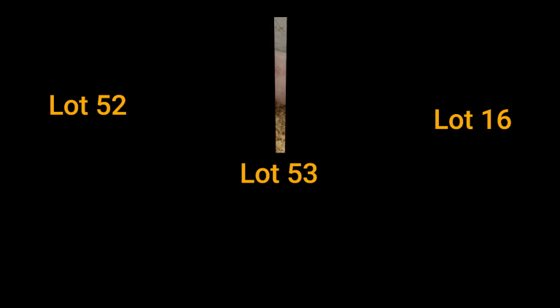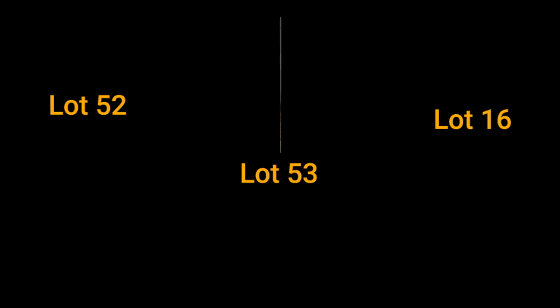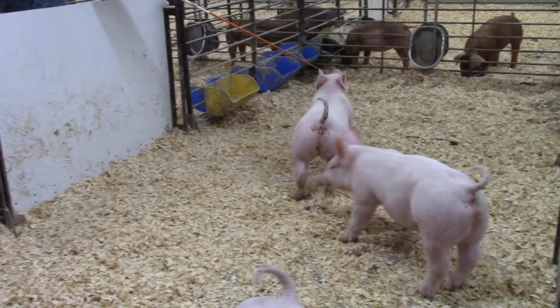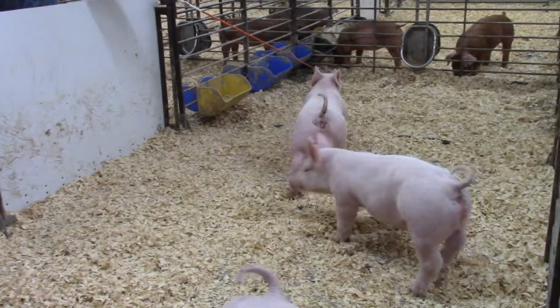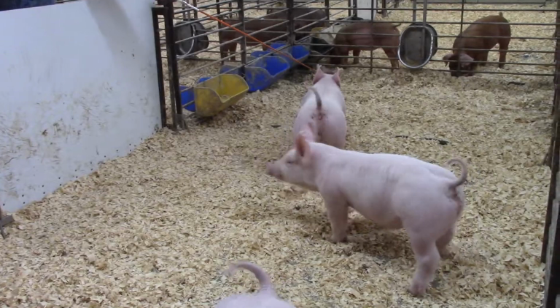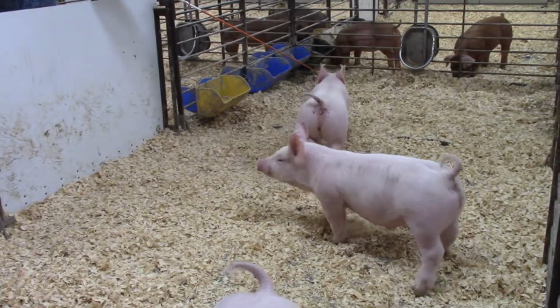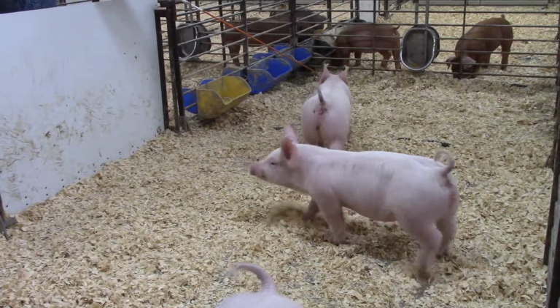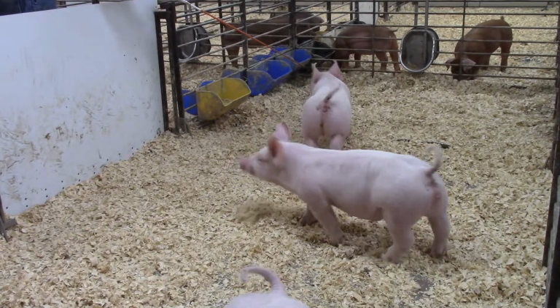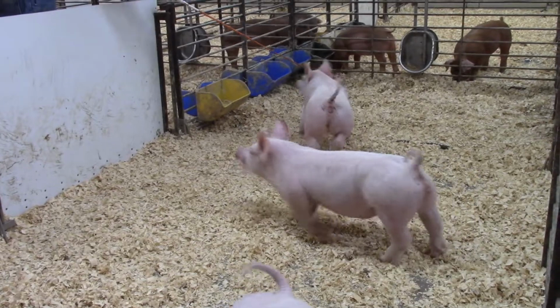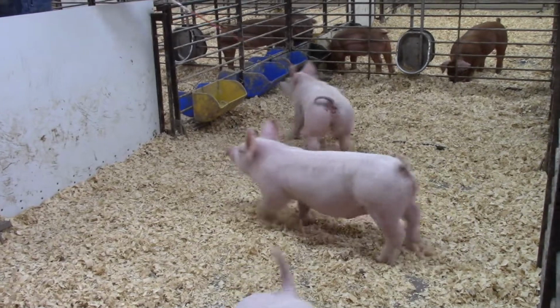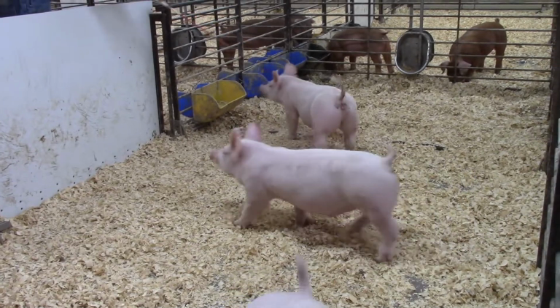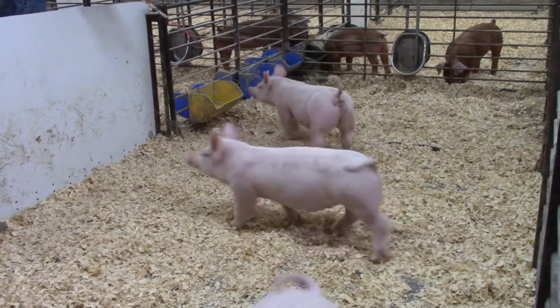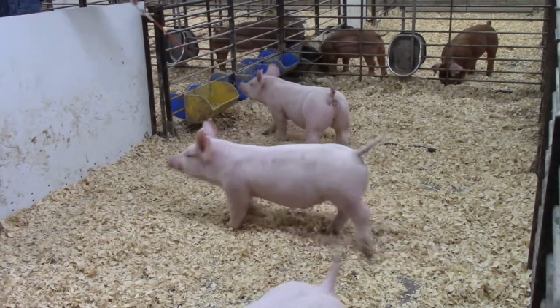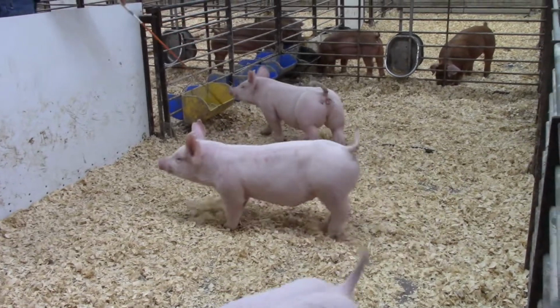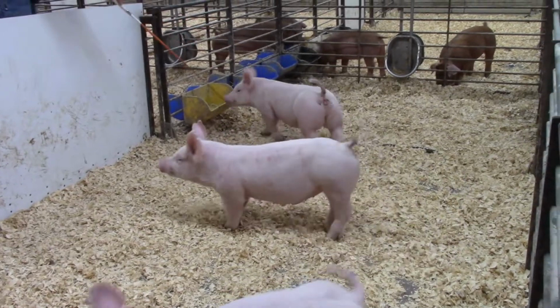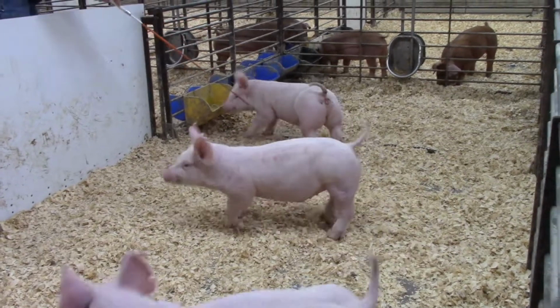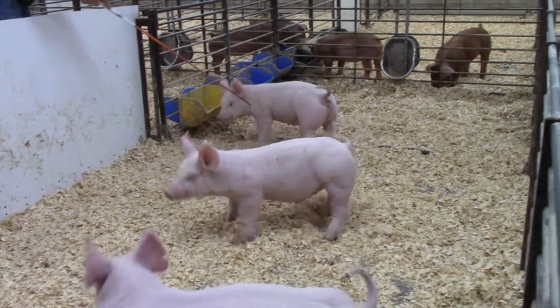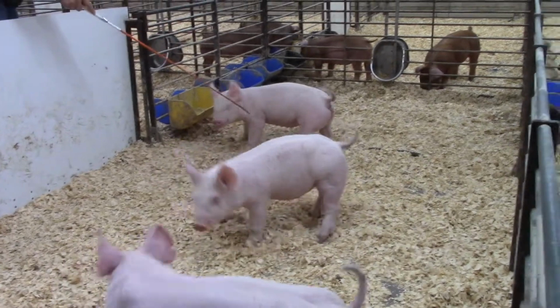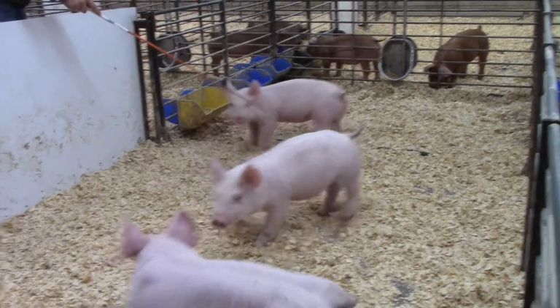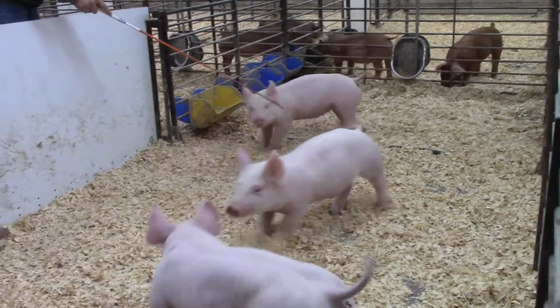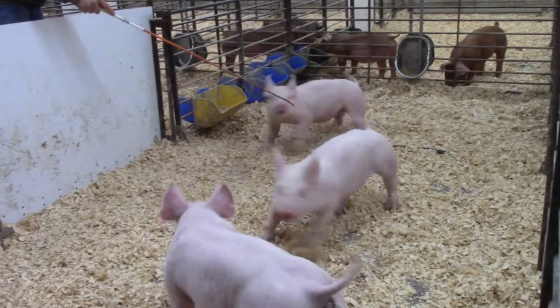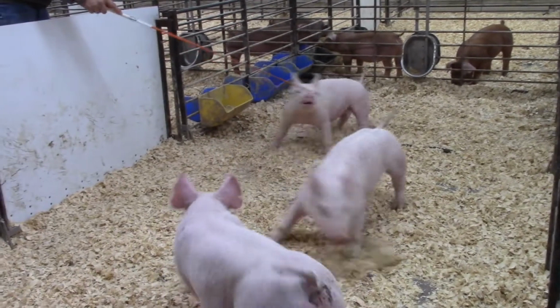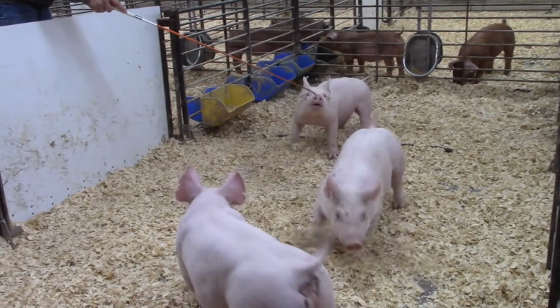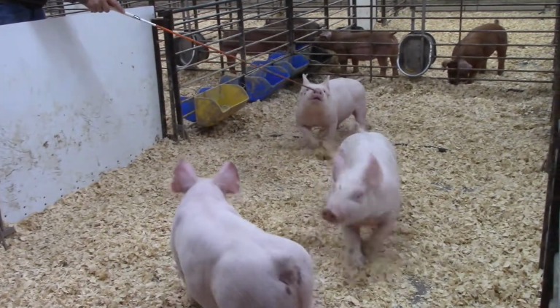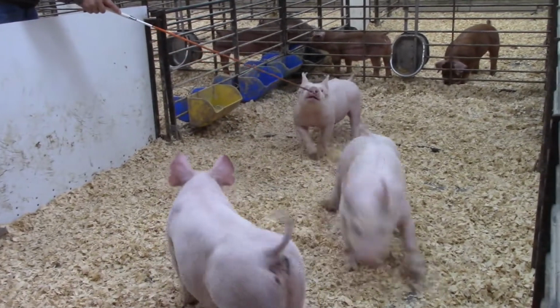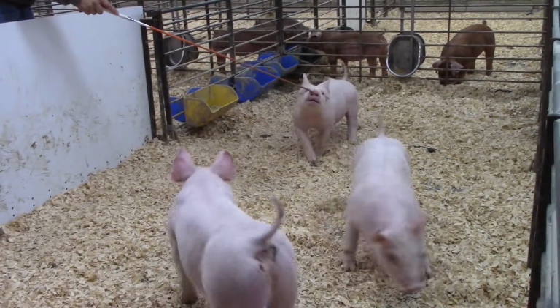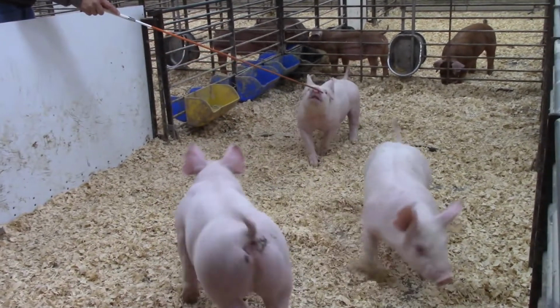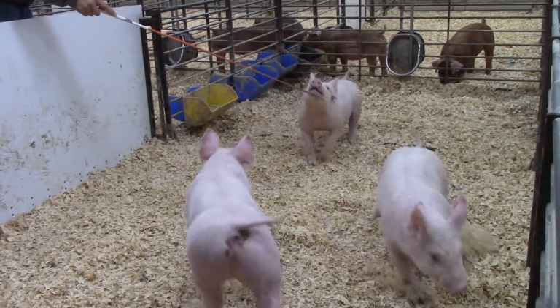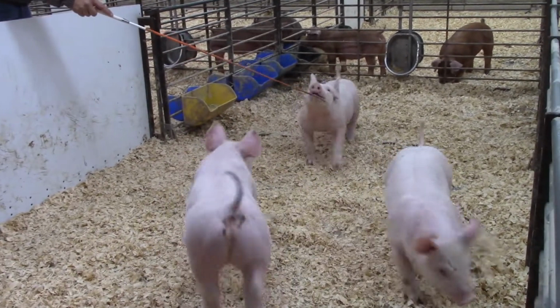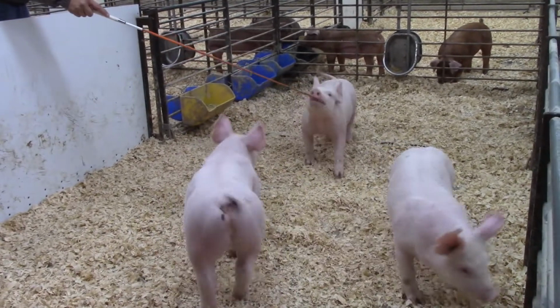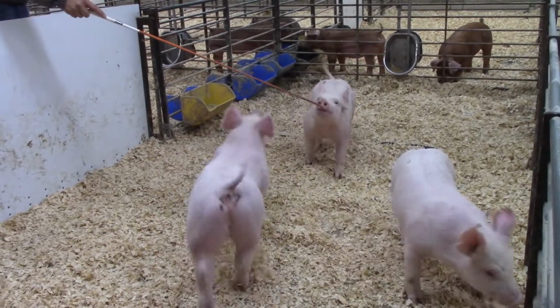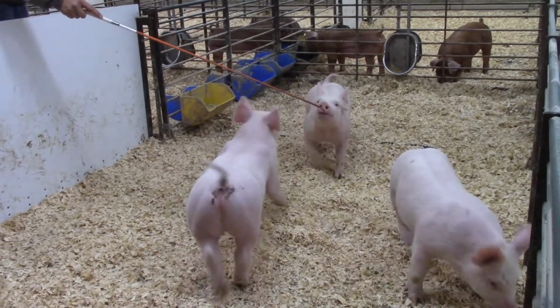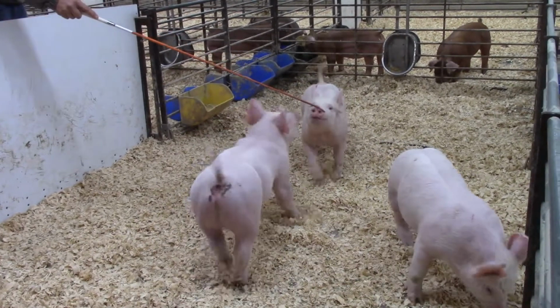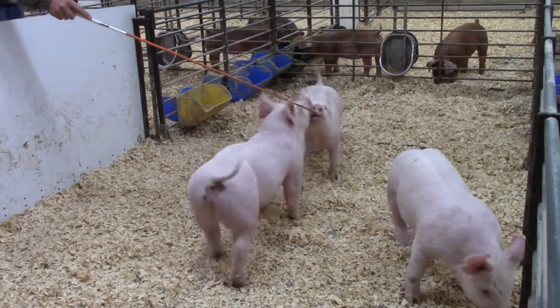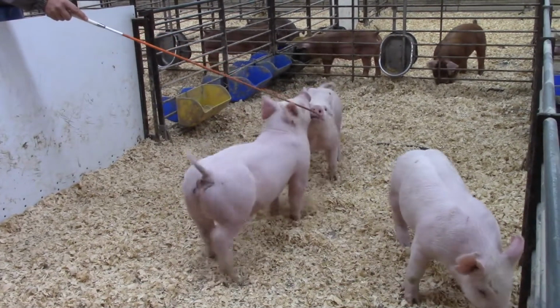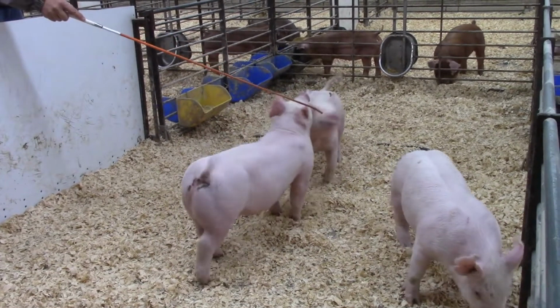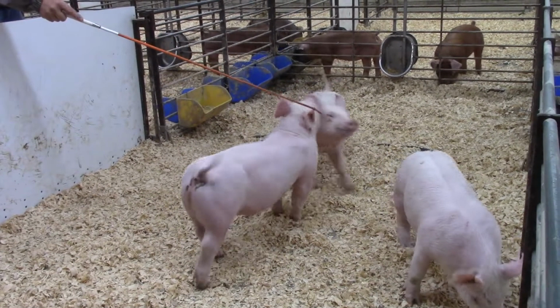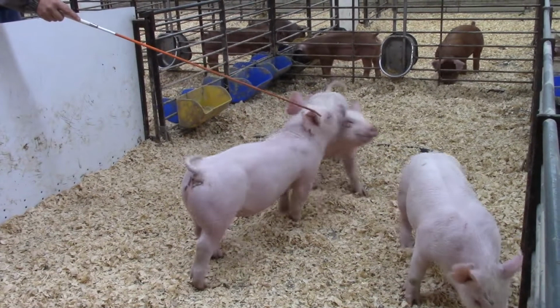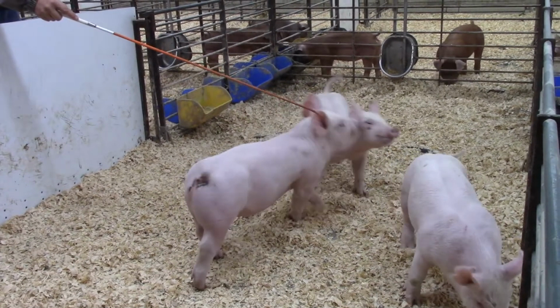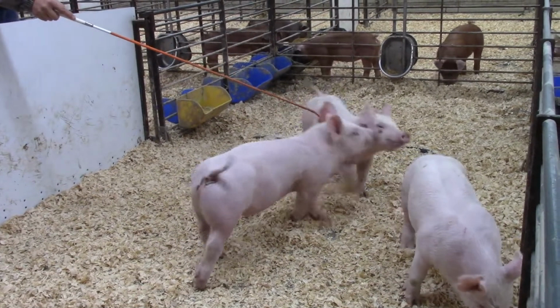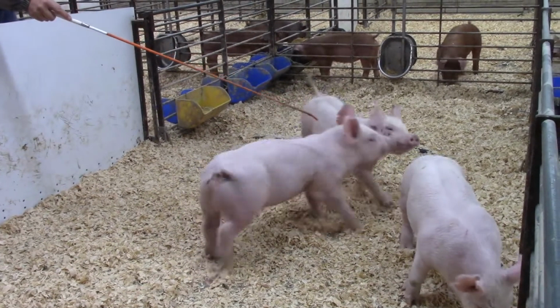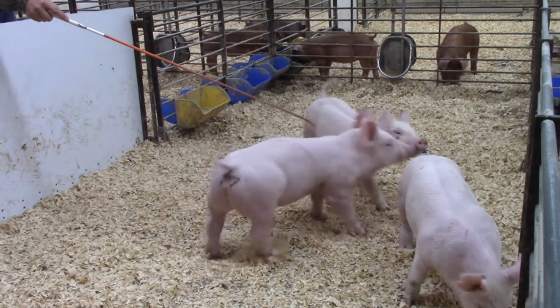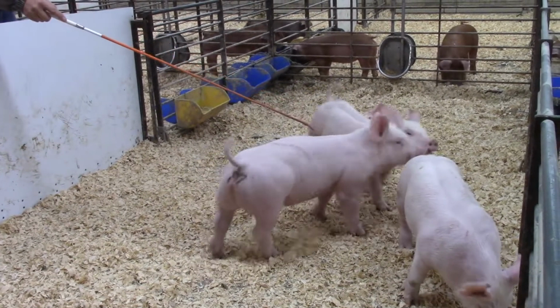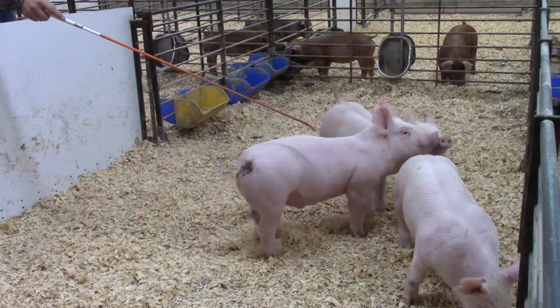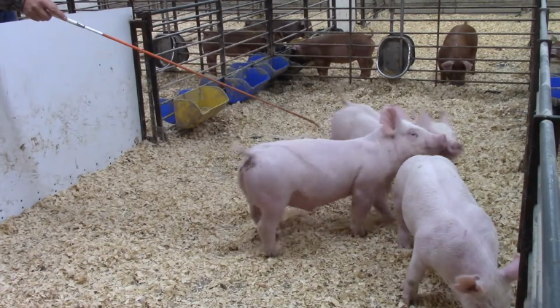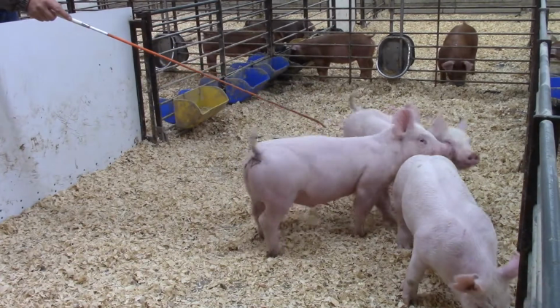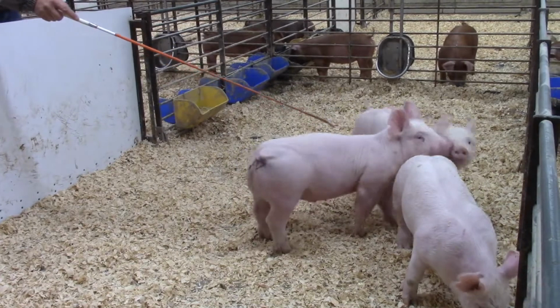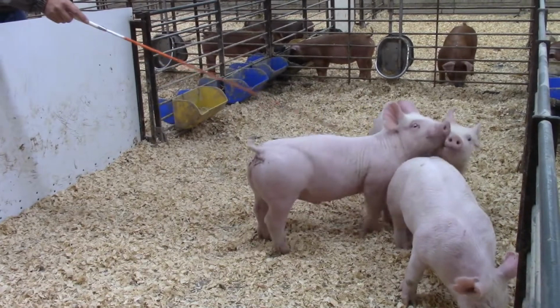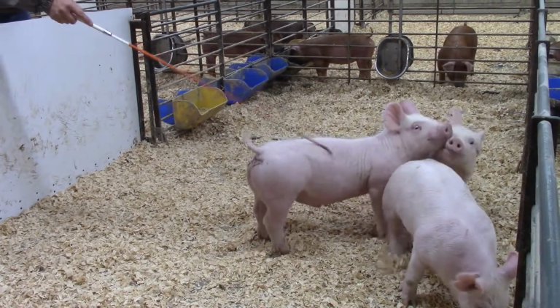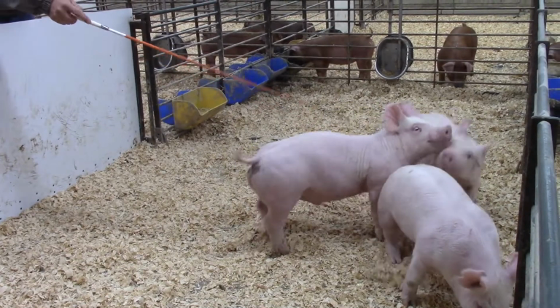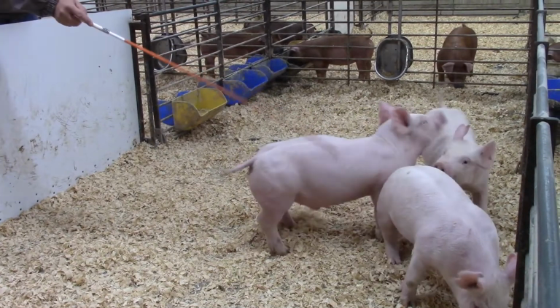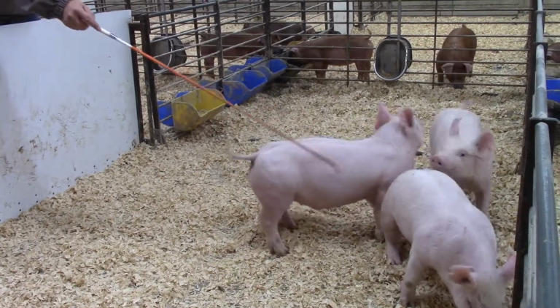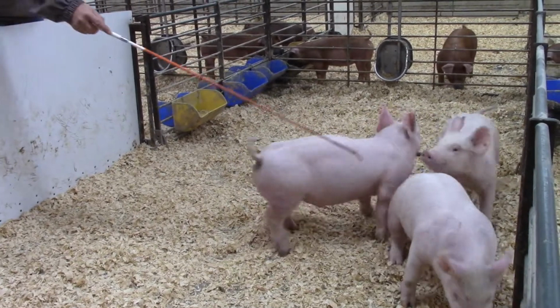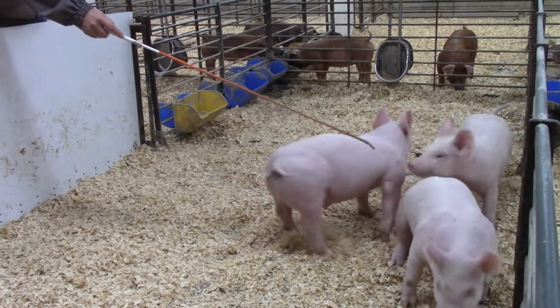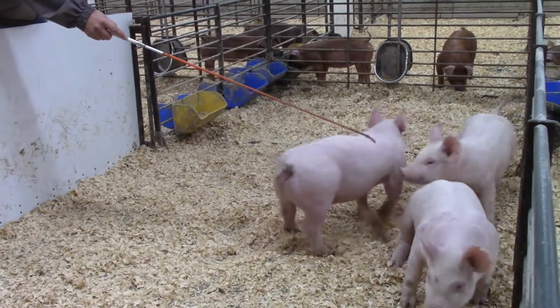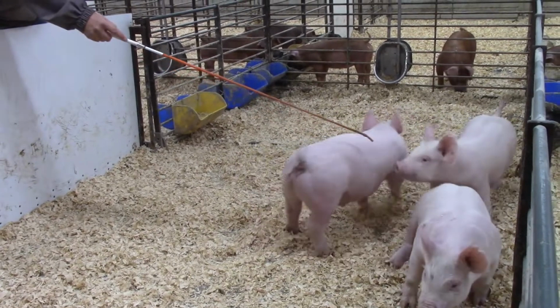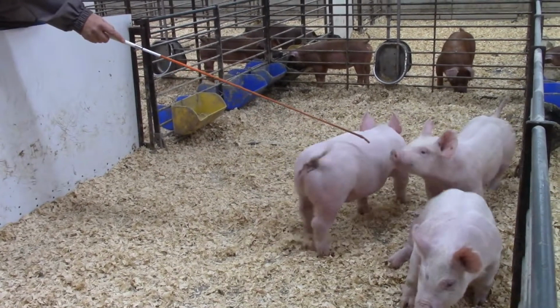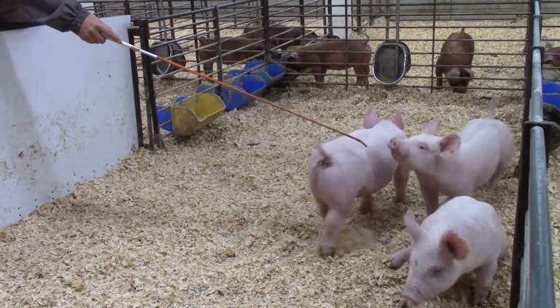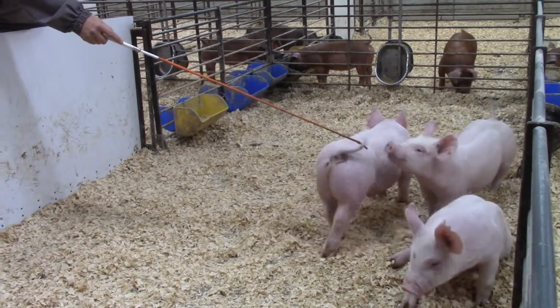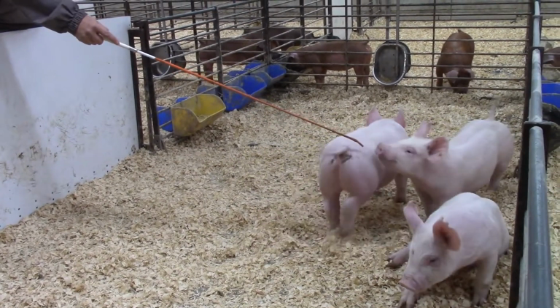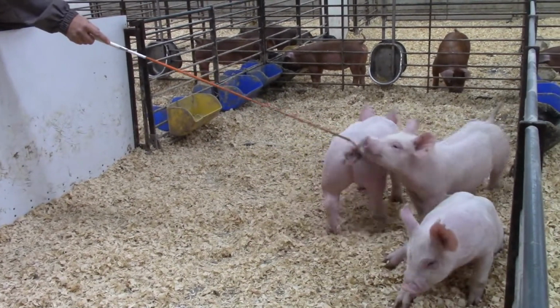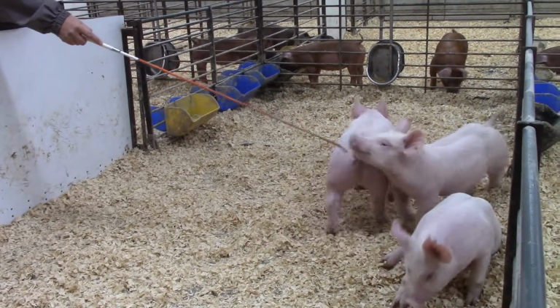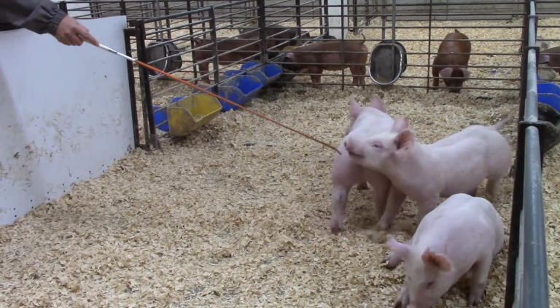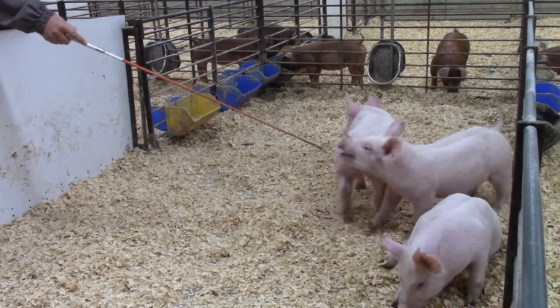We're now checking out a trio of Yorkshires. There's two barrows and a gilt in this pen. These guys are sired by Jack.